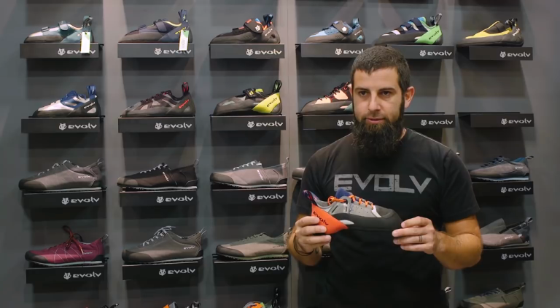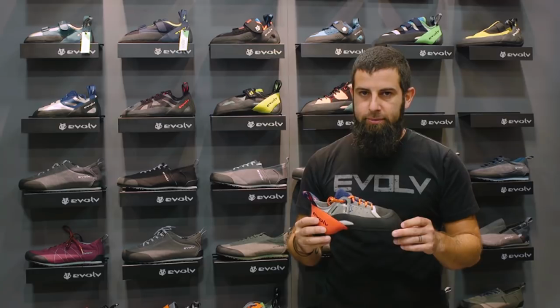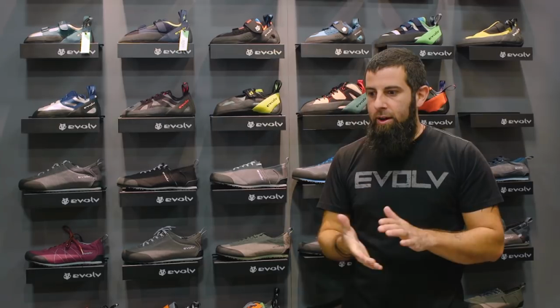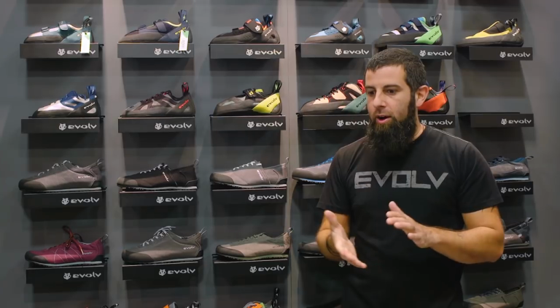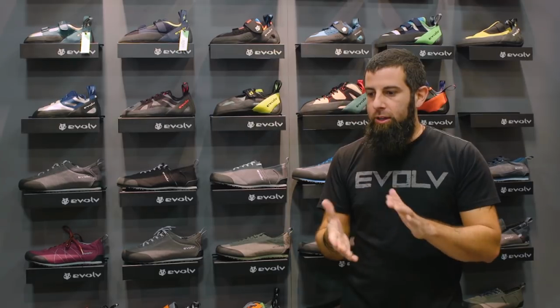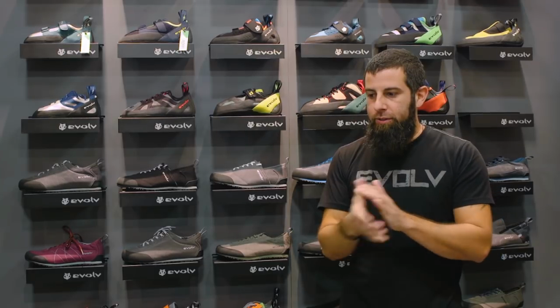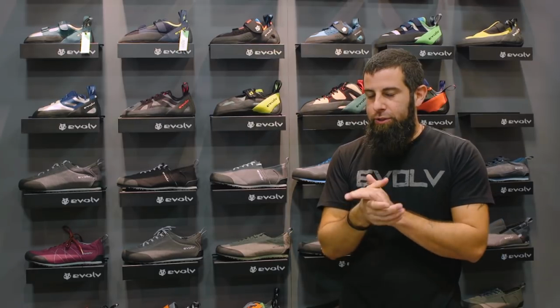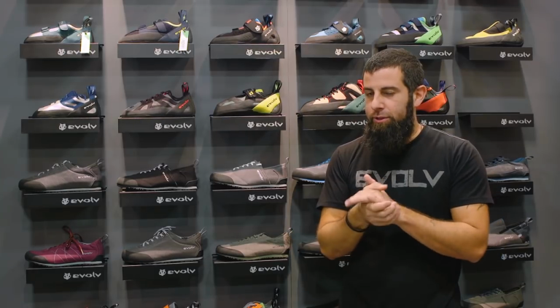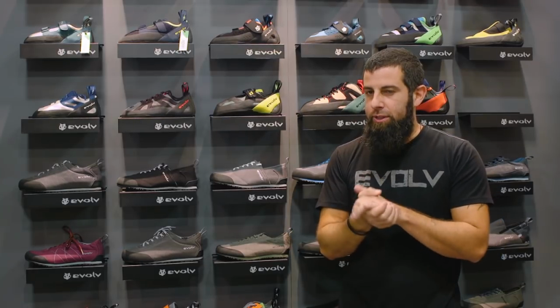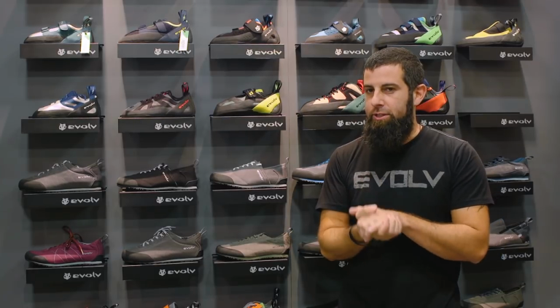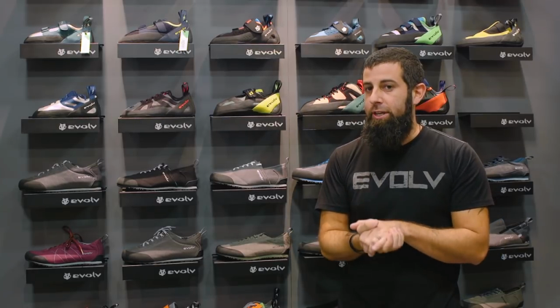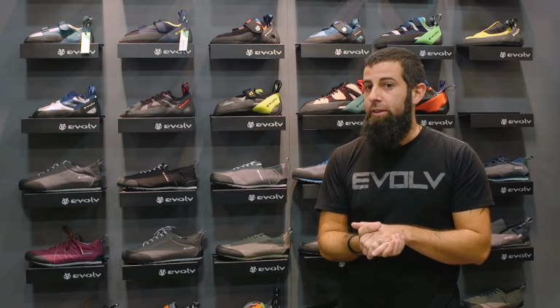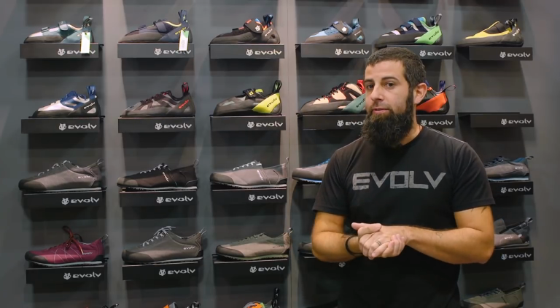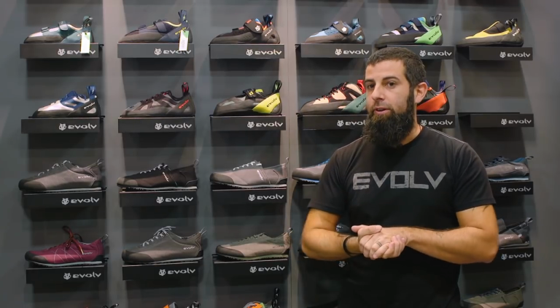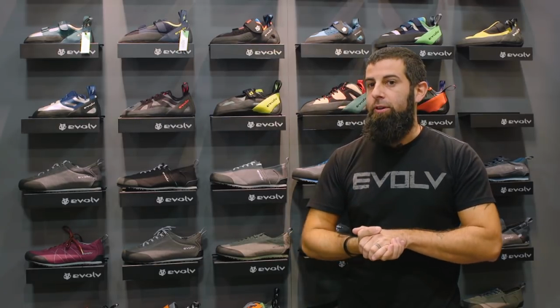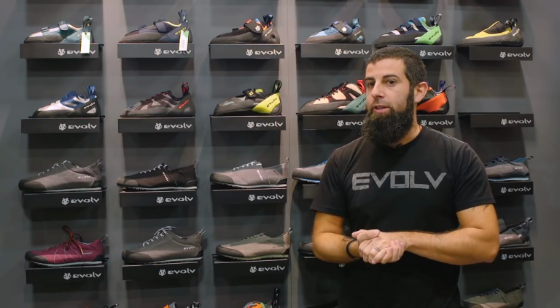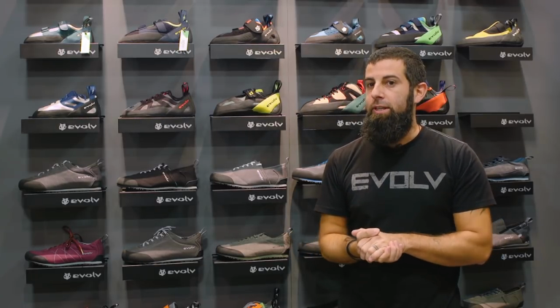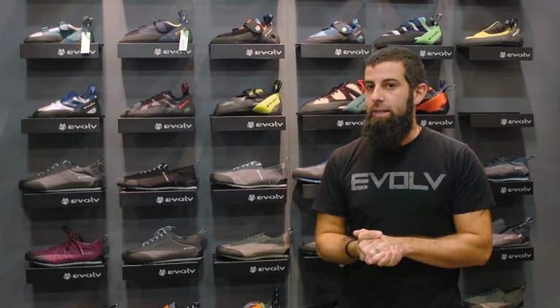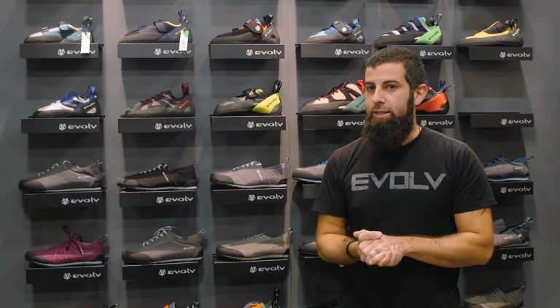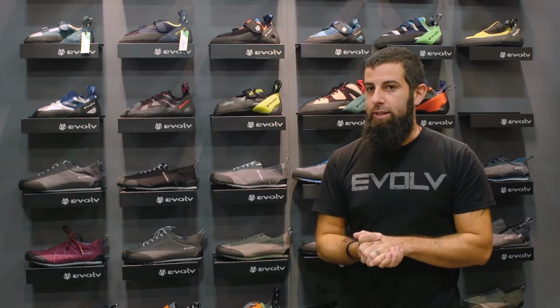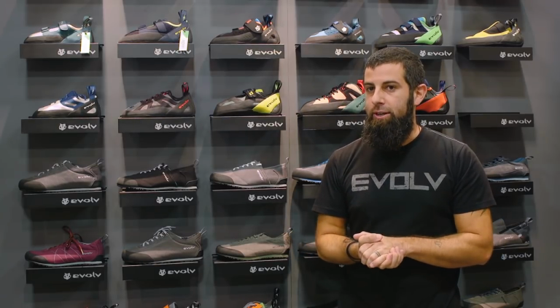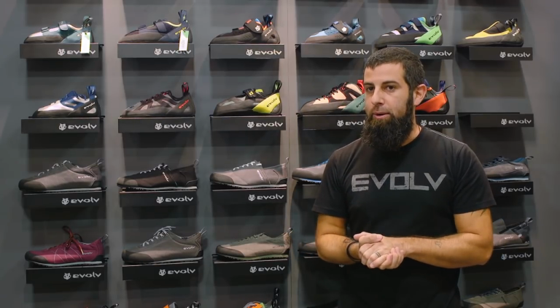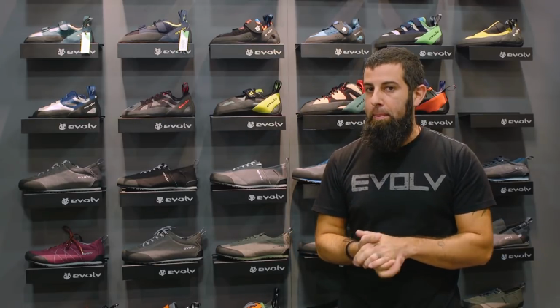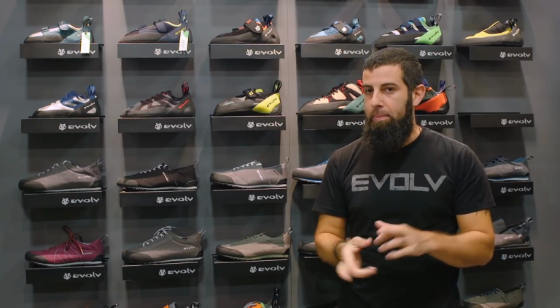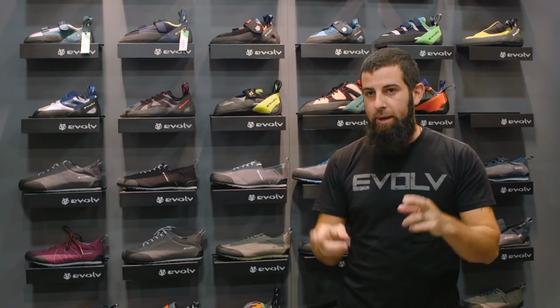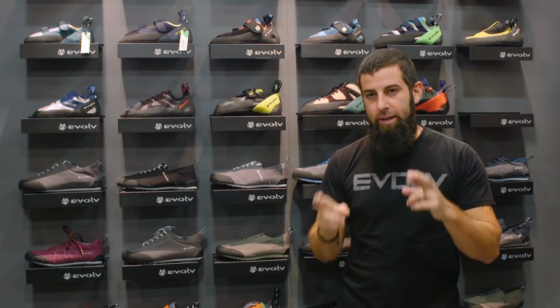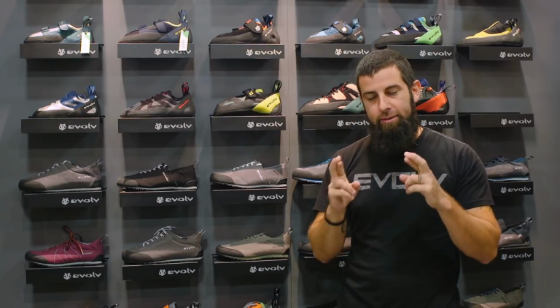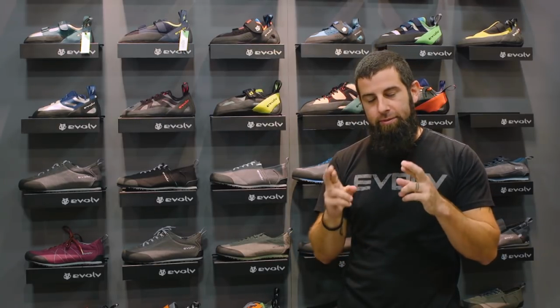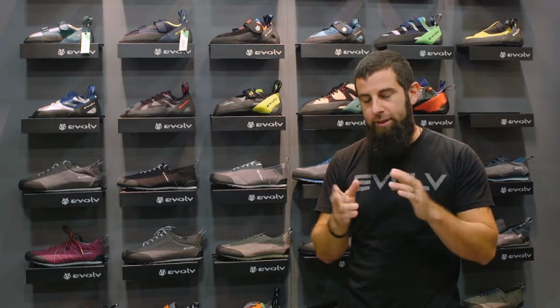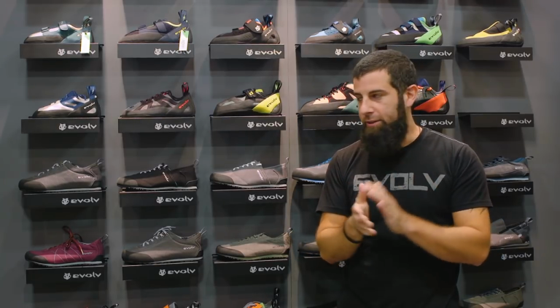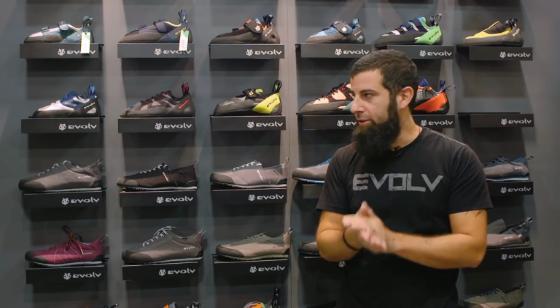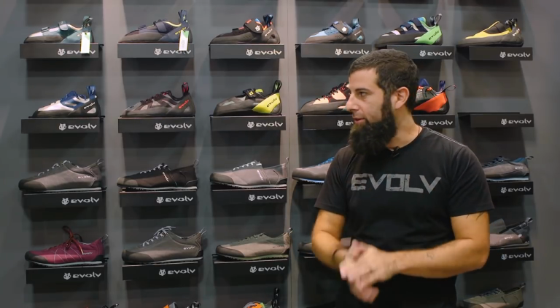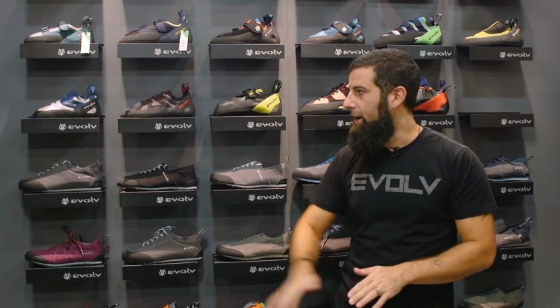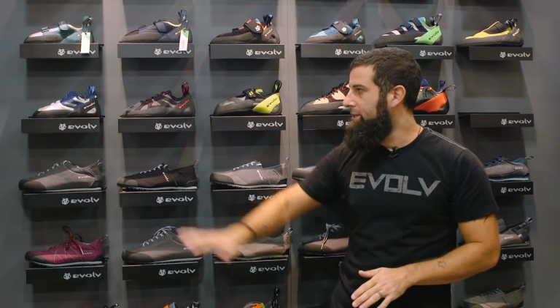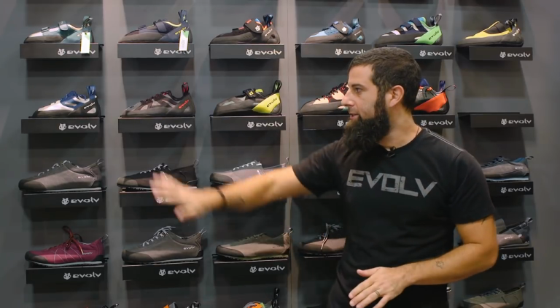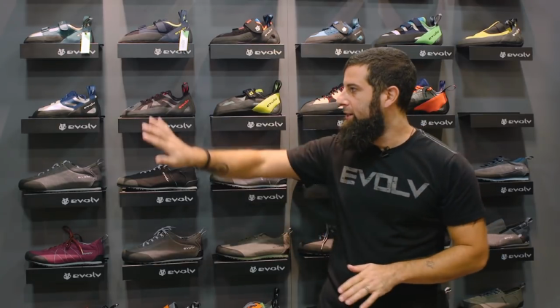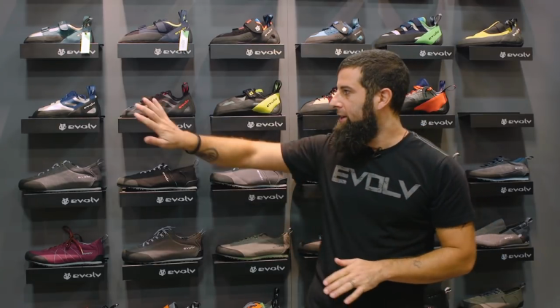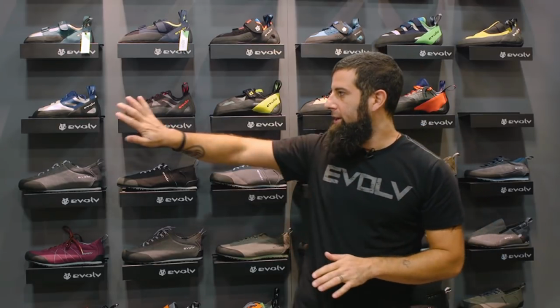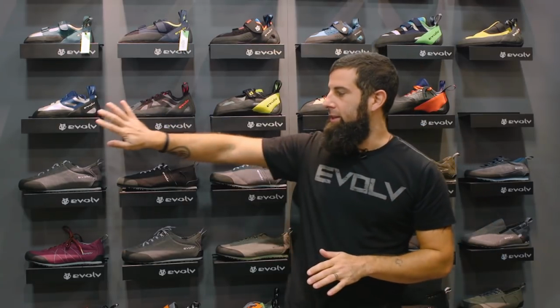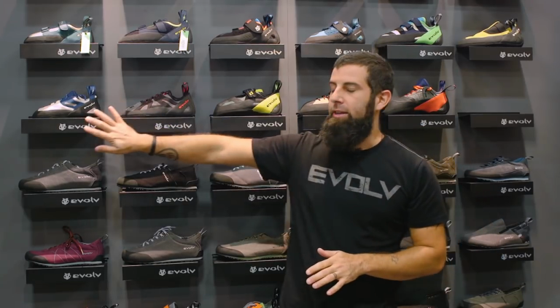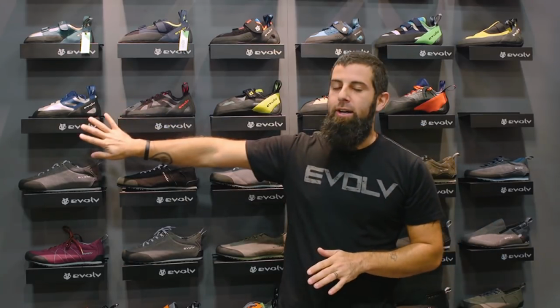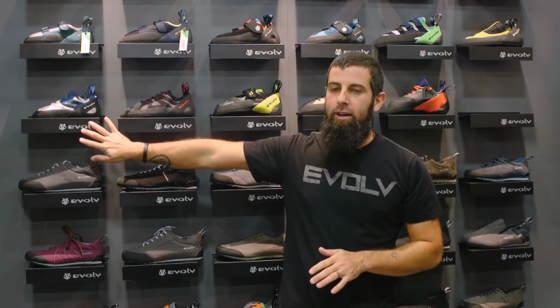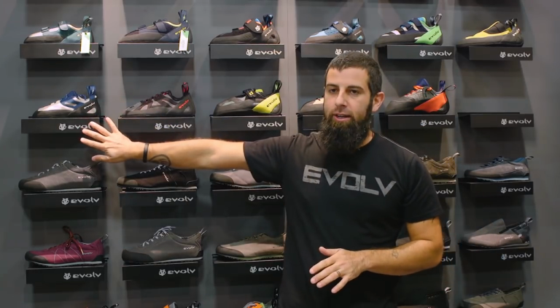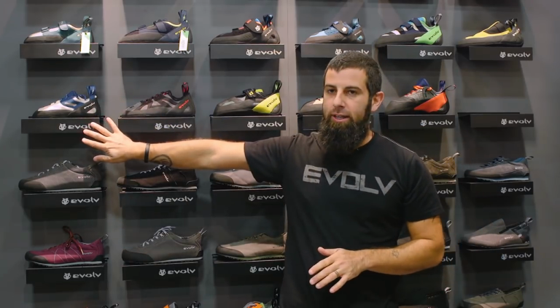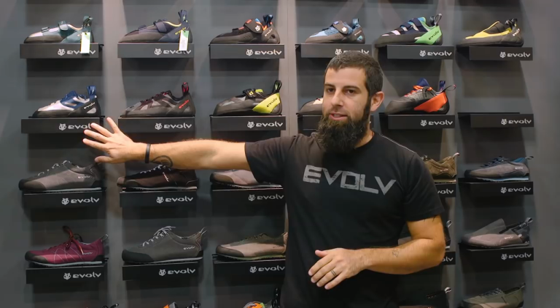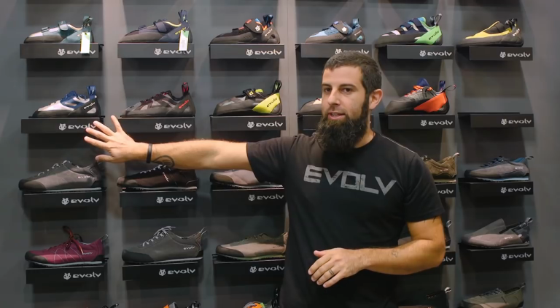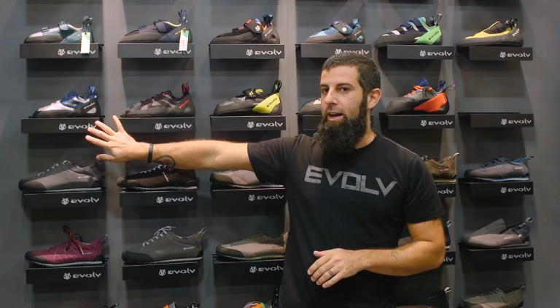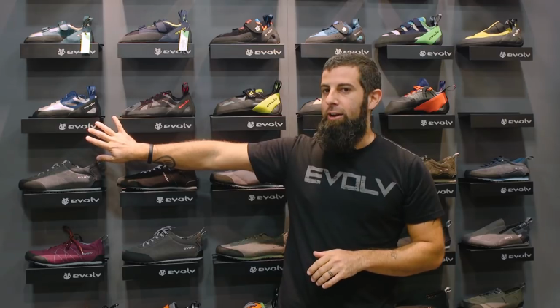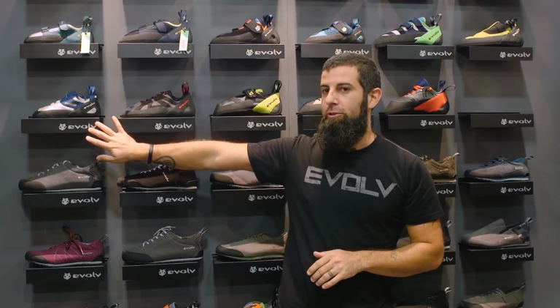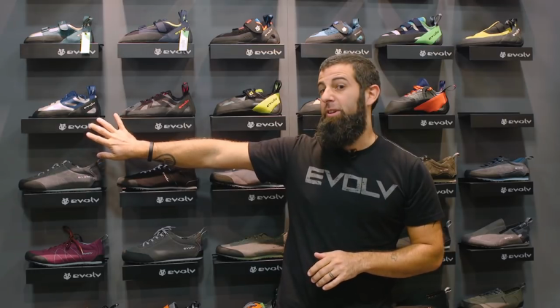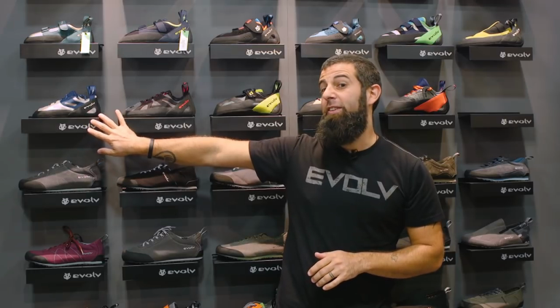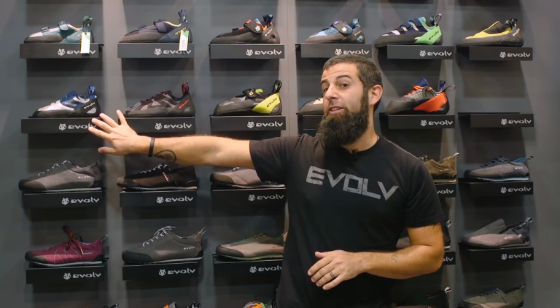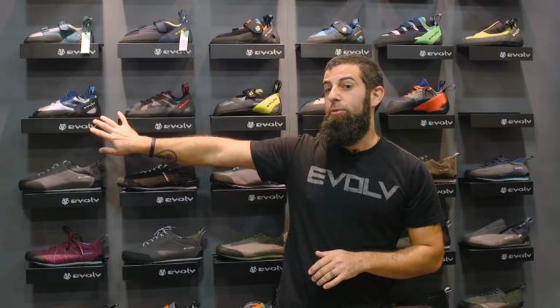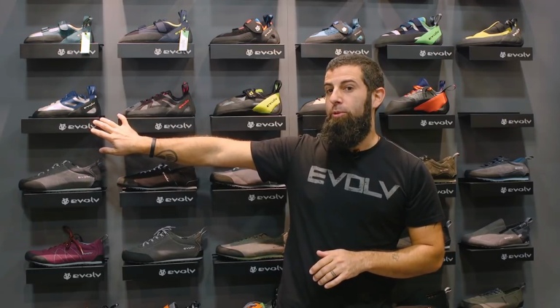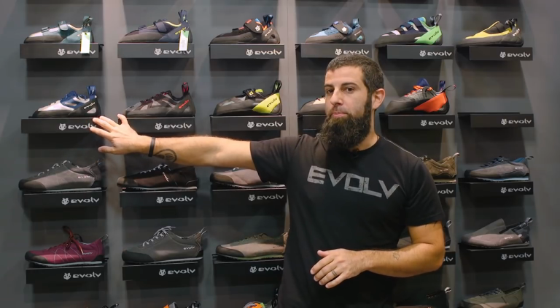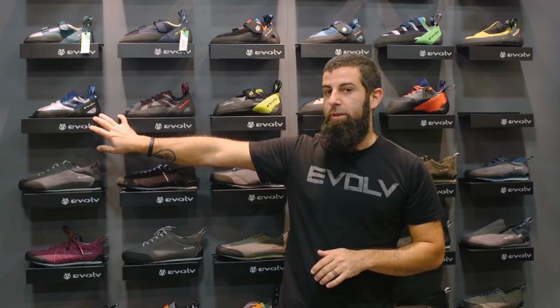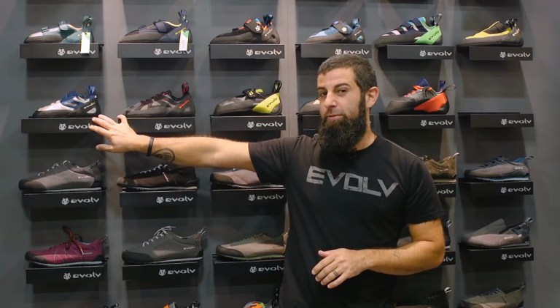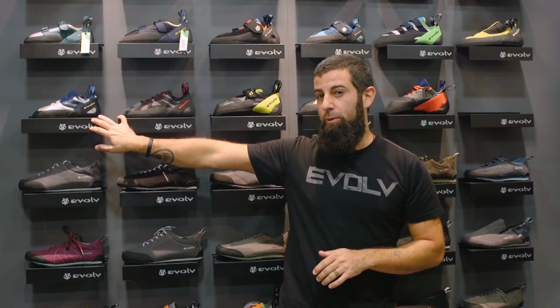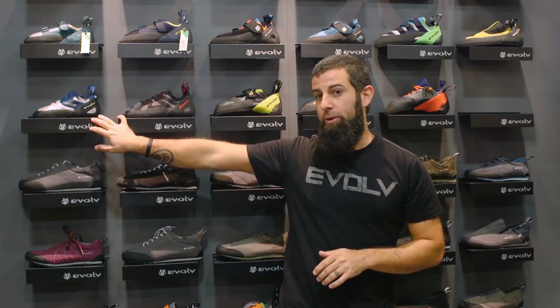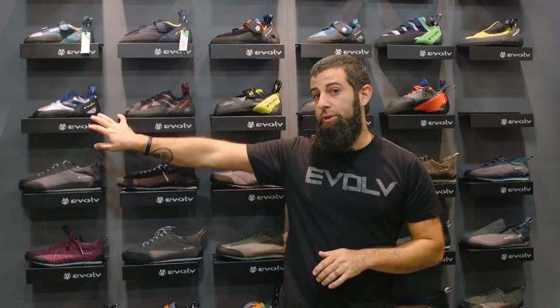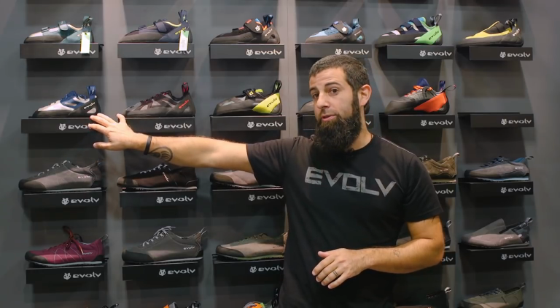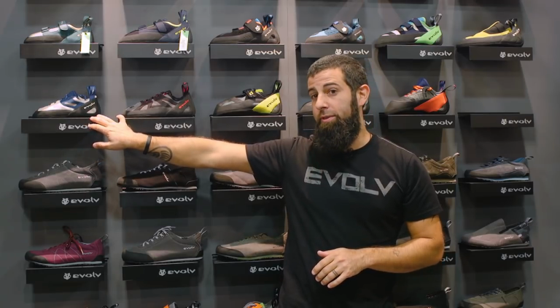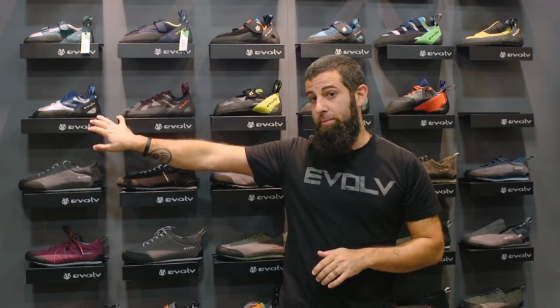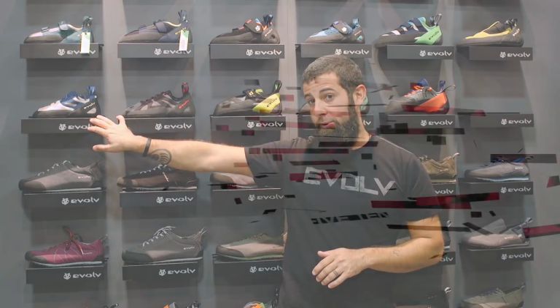All of these shoes are slated for early next year, but fingers crossed the Nighthawk and the Skyhawk will be available before November.